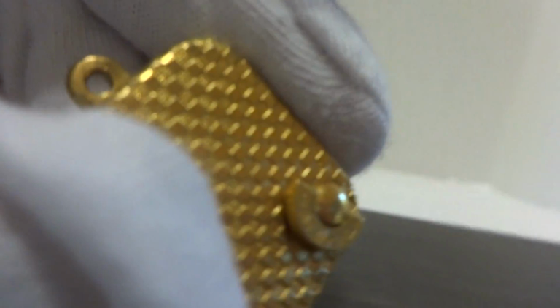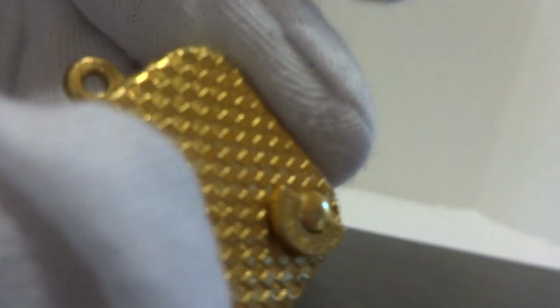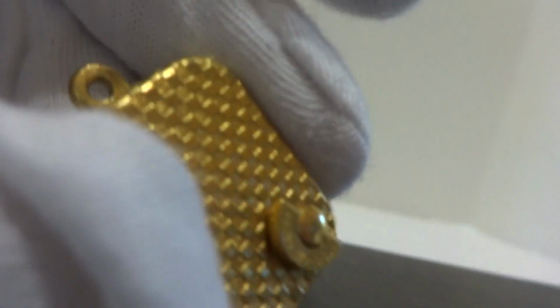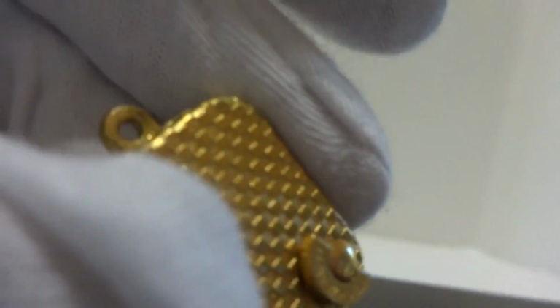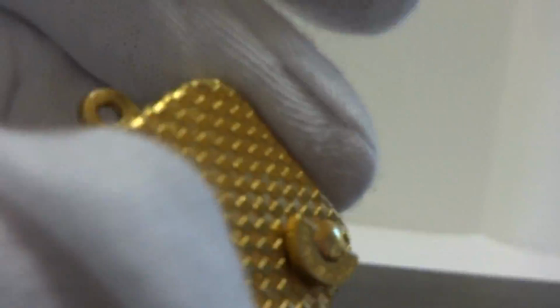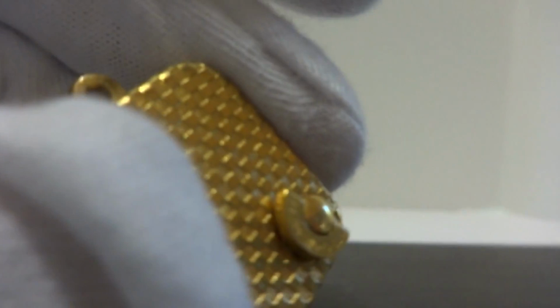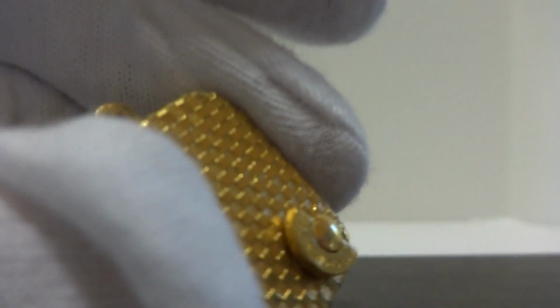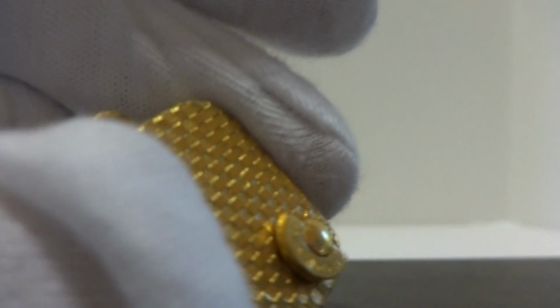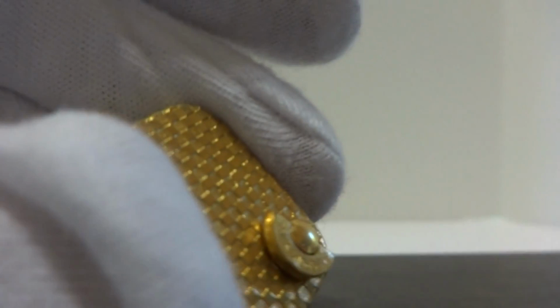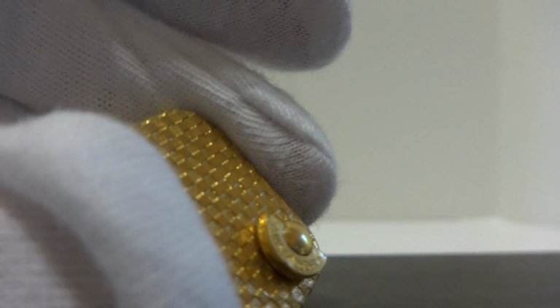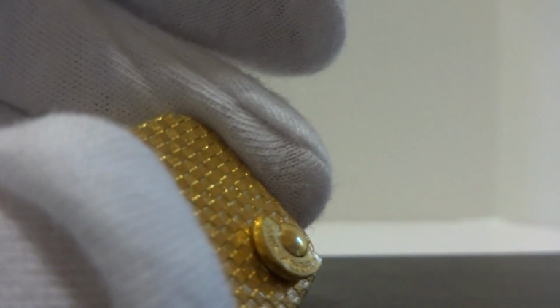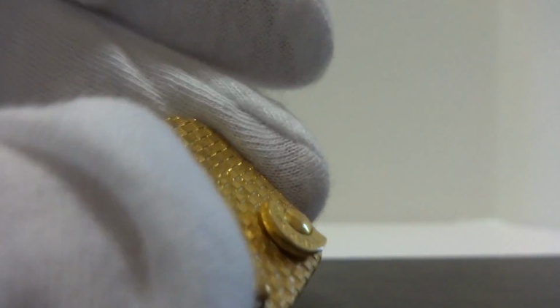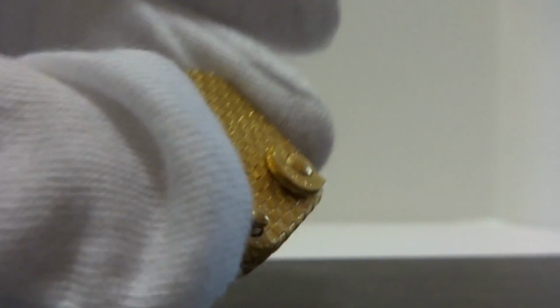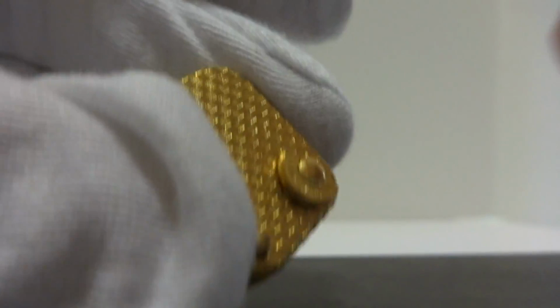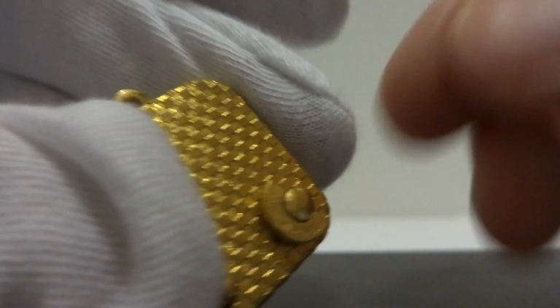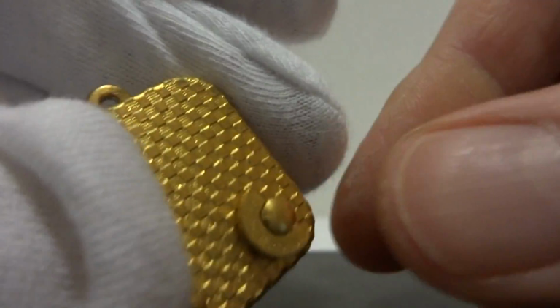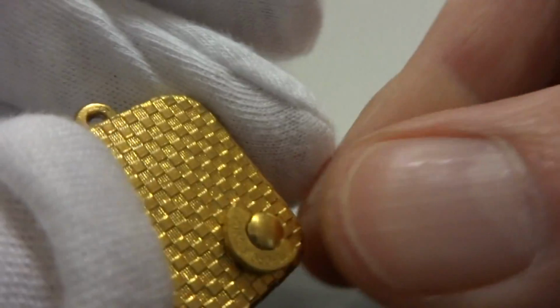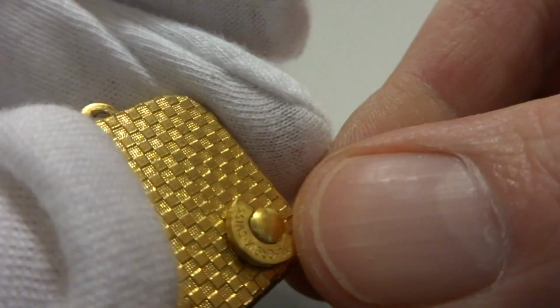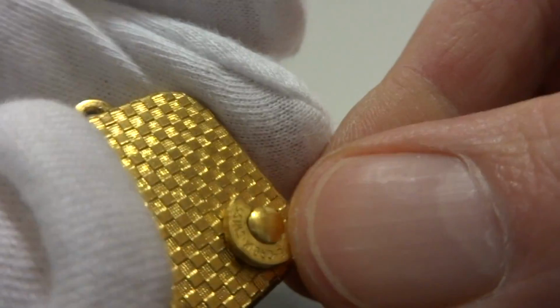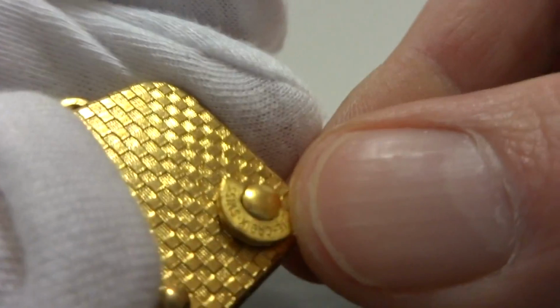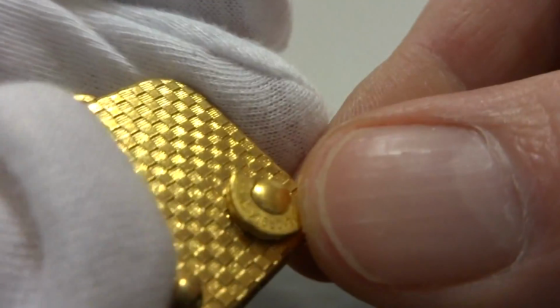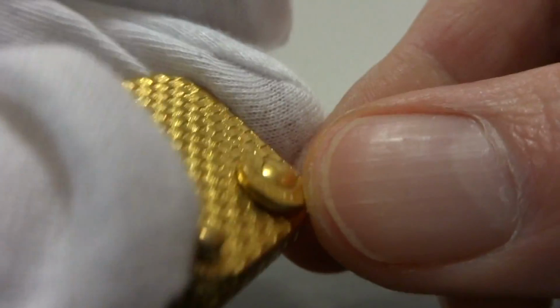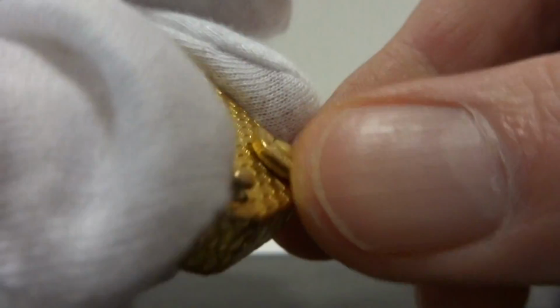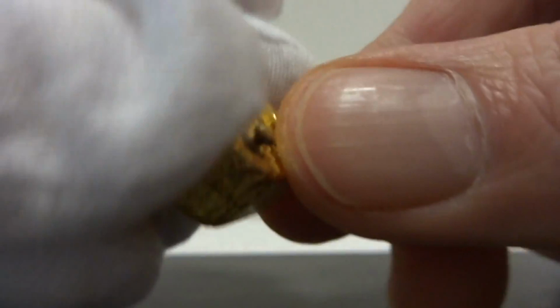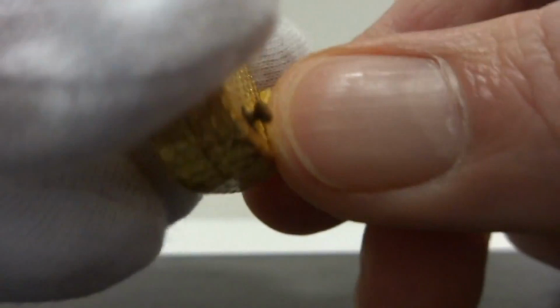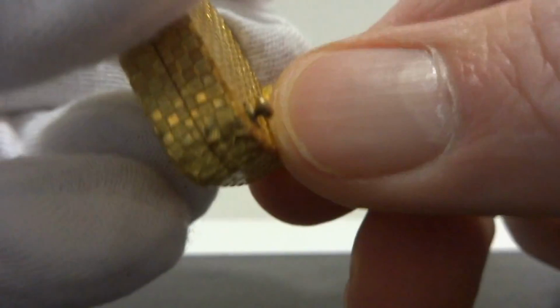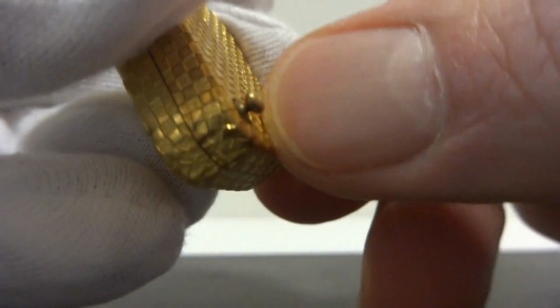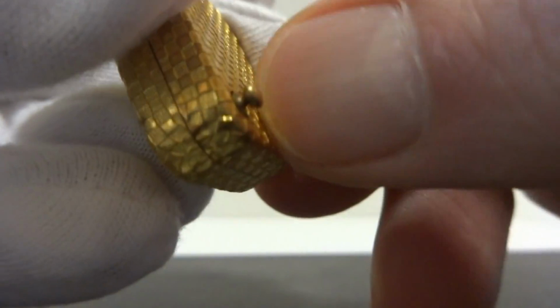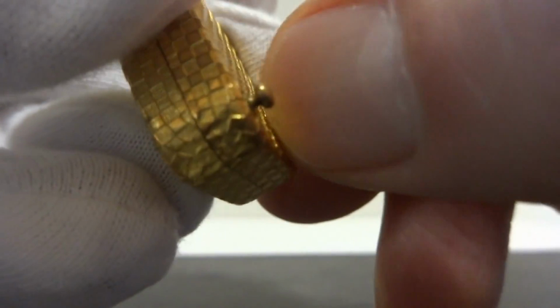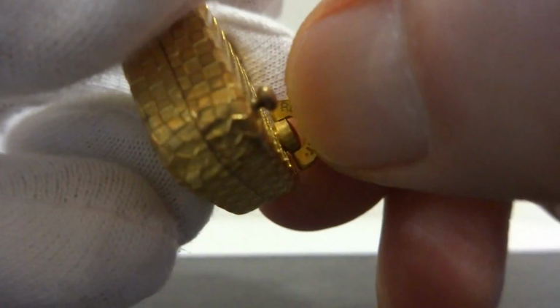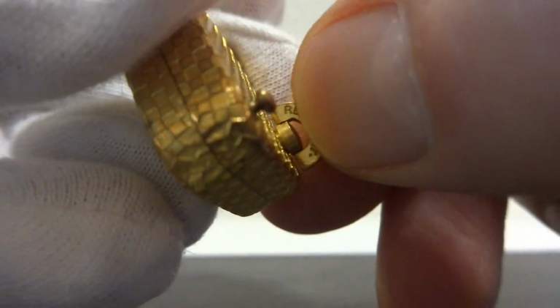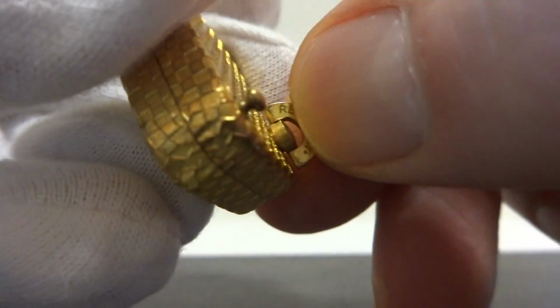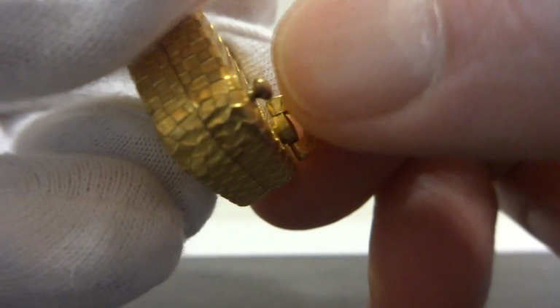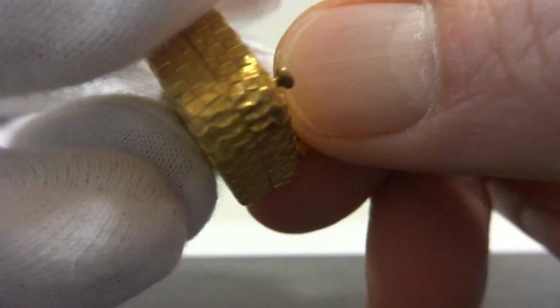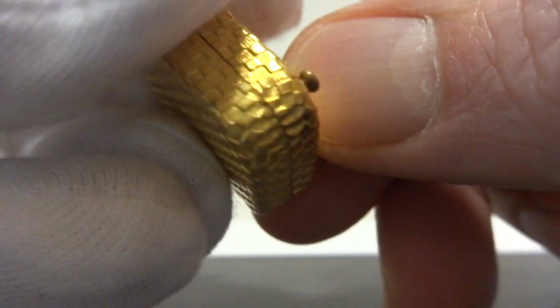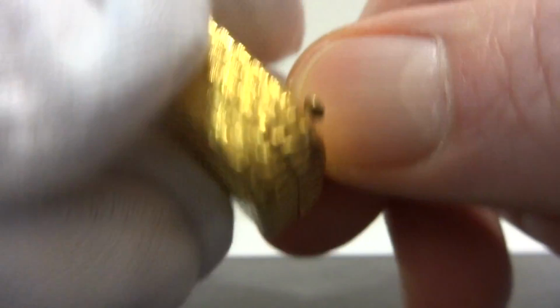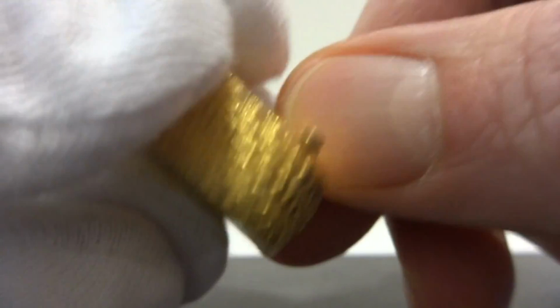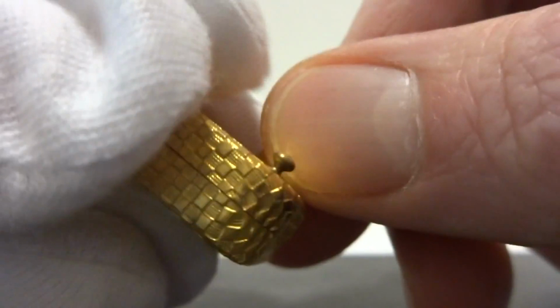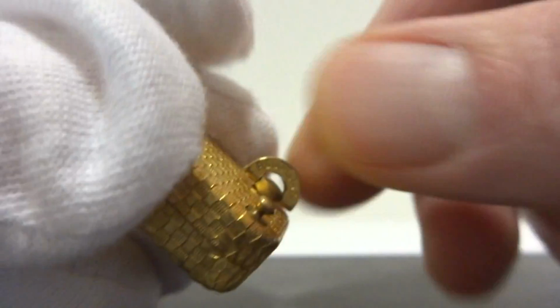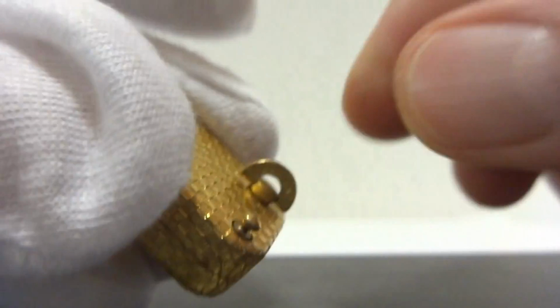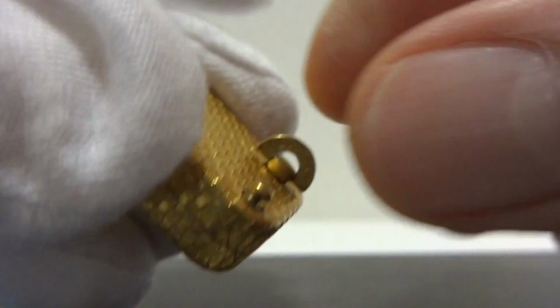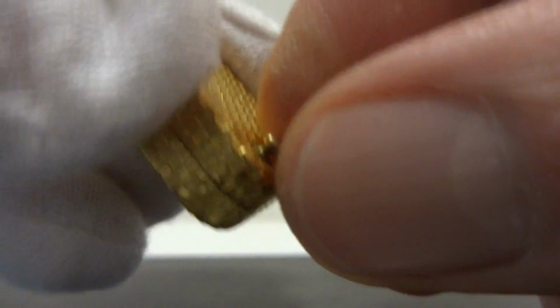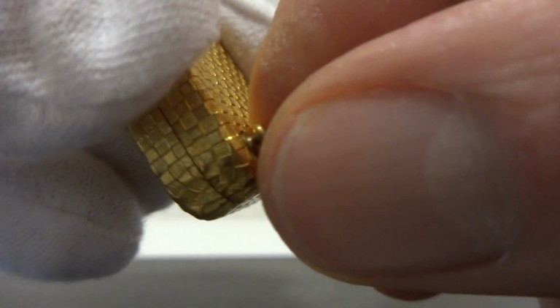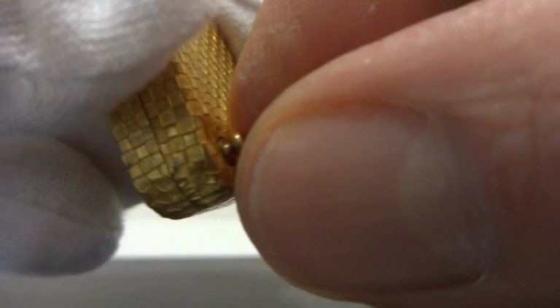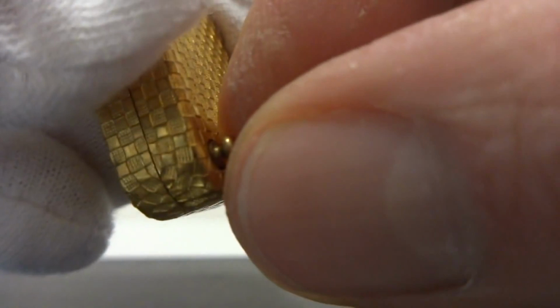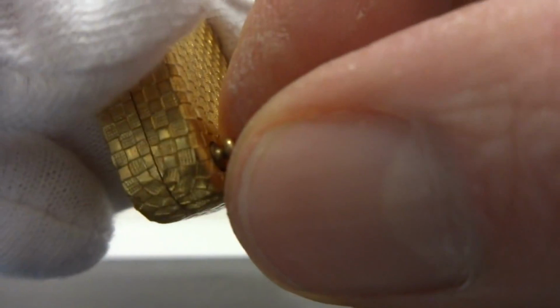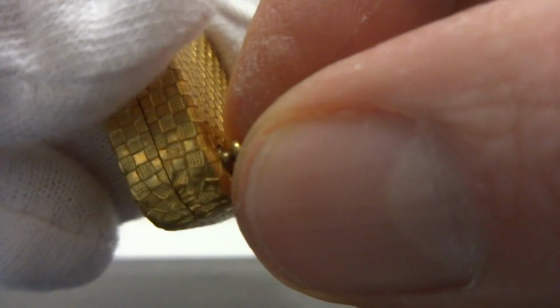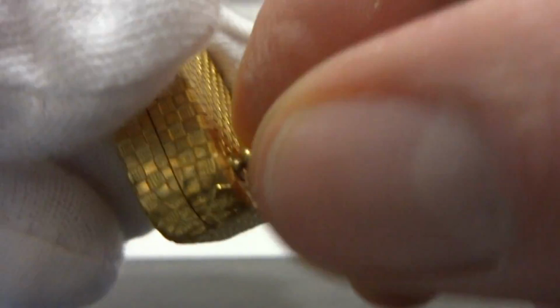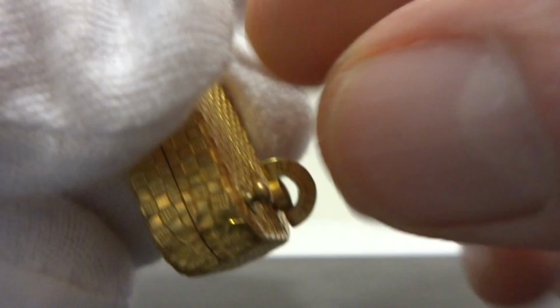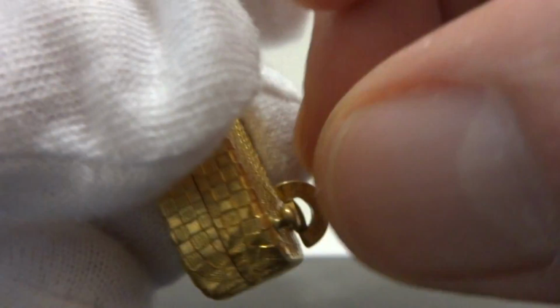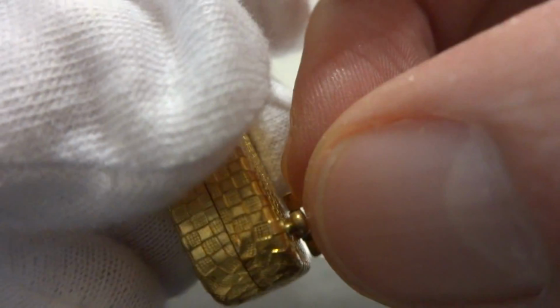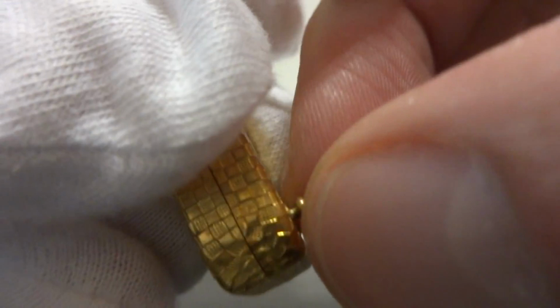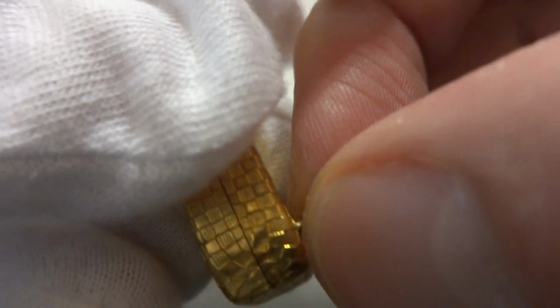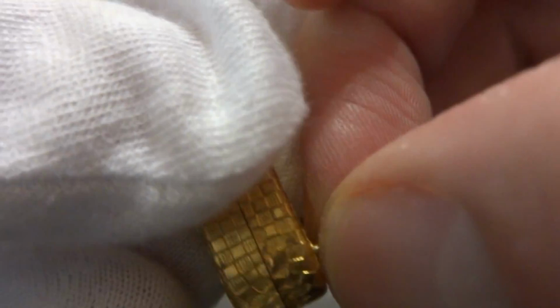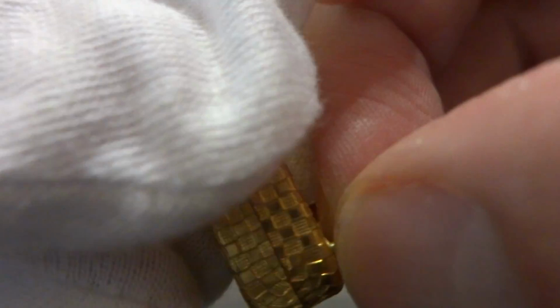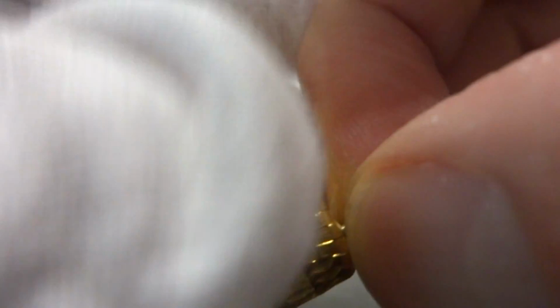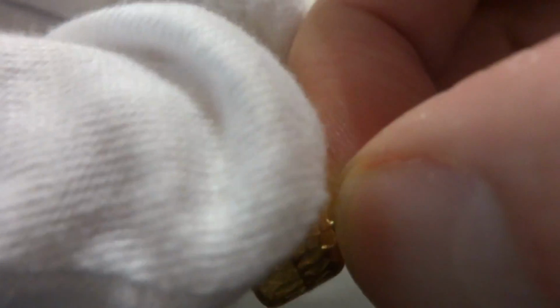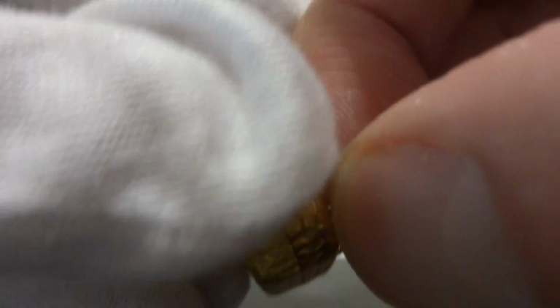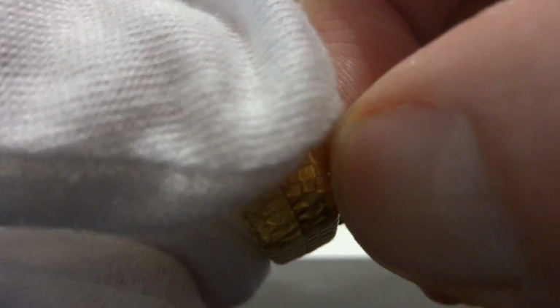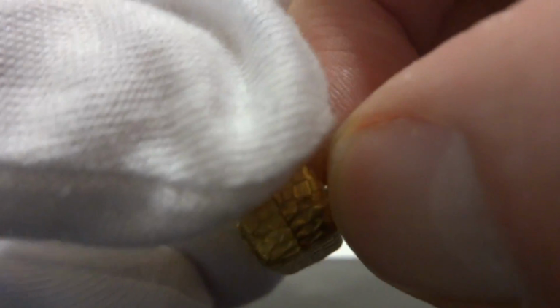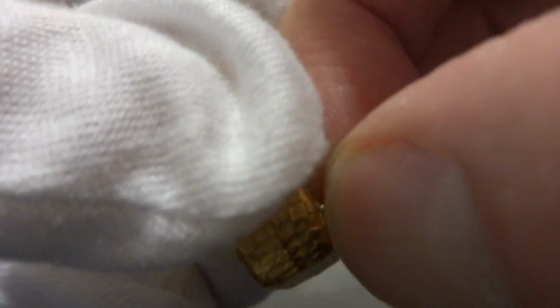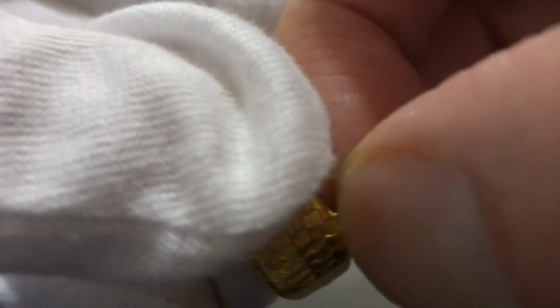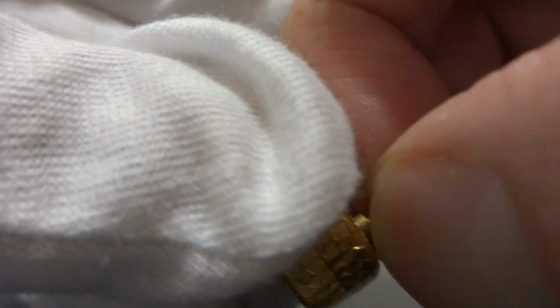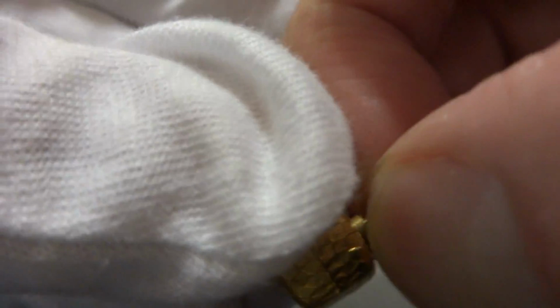Fully serviced the mechanism so everything works exactly as it should. It's fully wound. I'm going to pull out this little button, and we'll listen to it play.